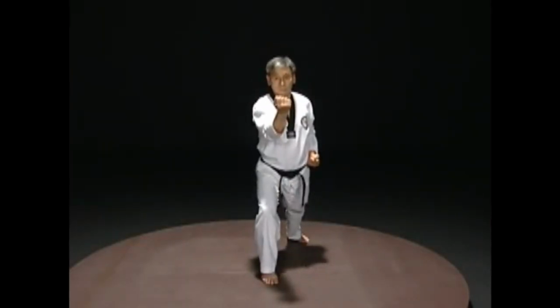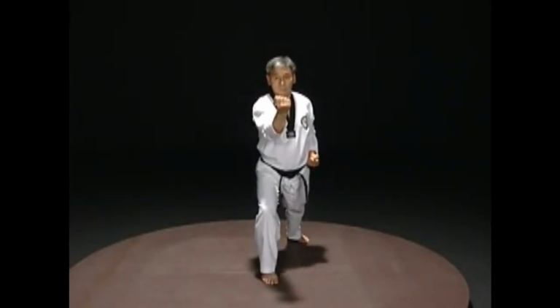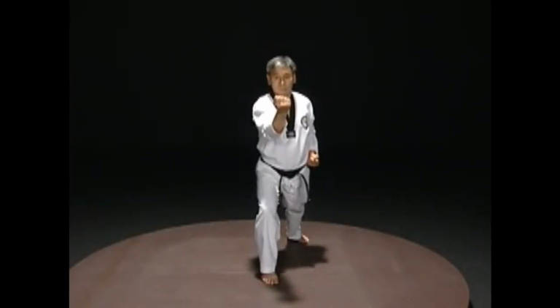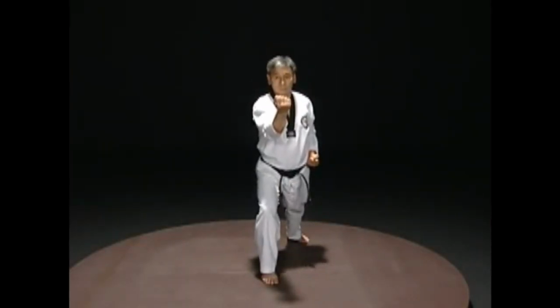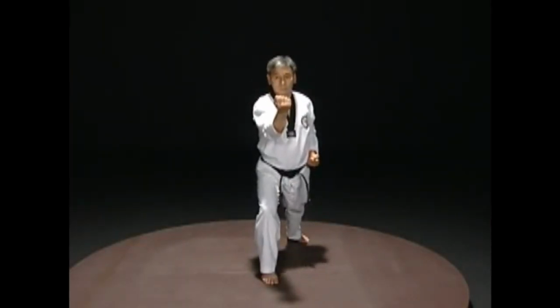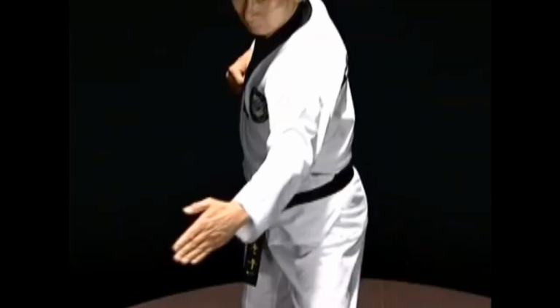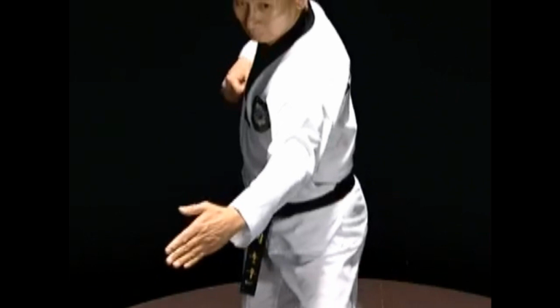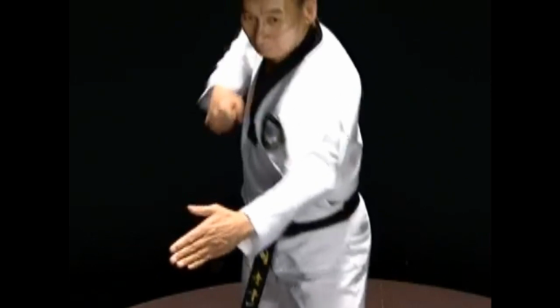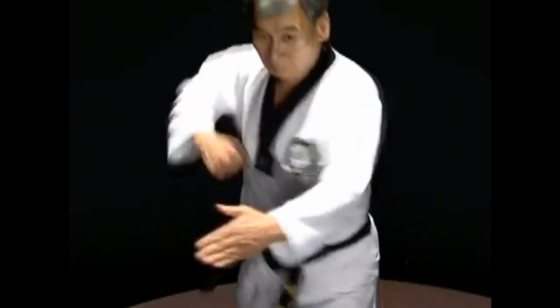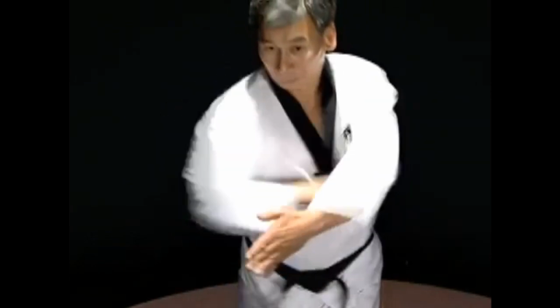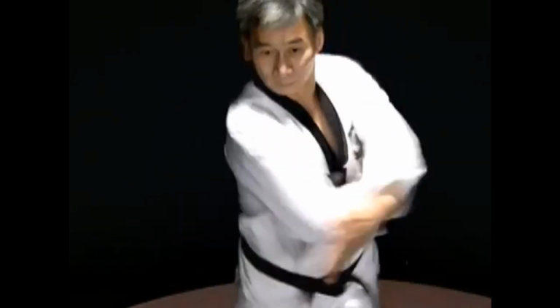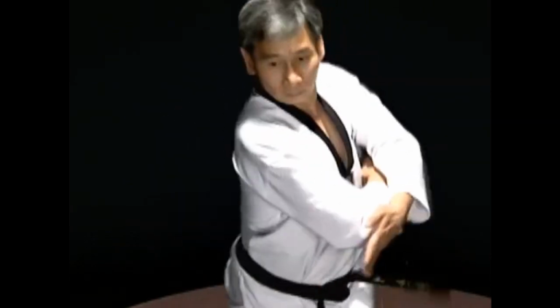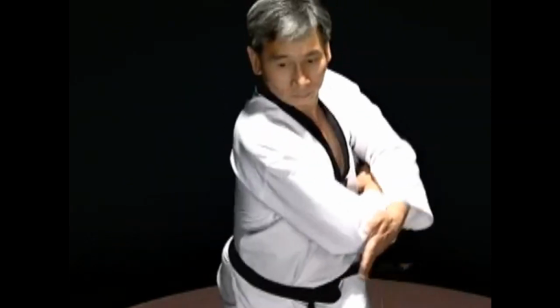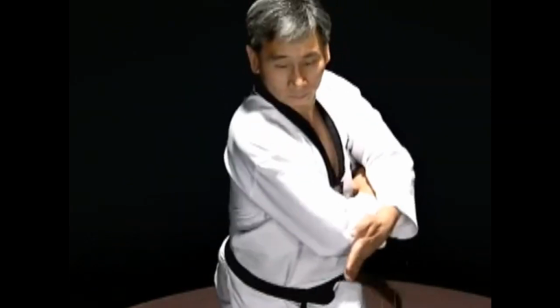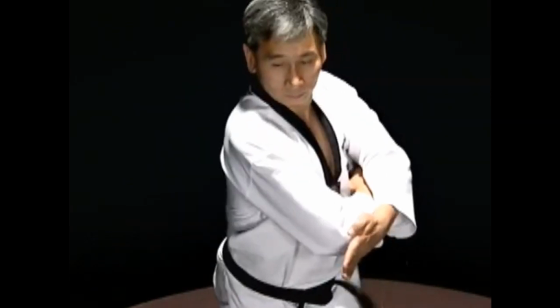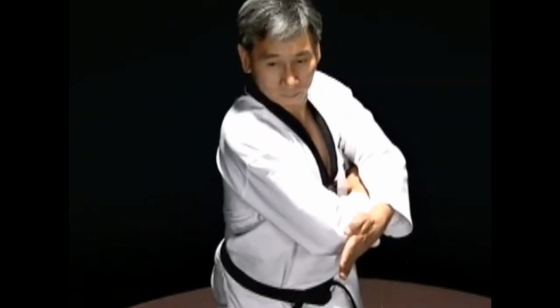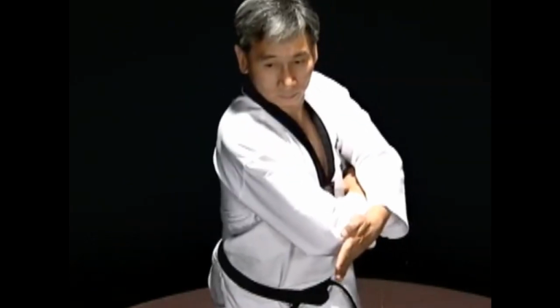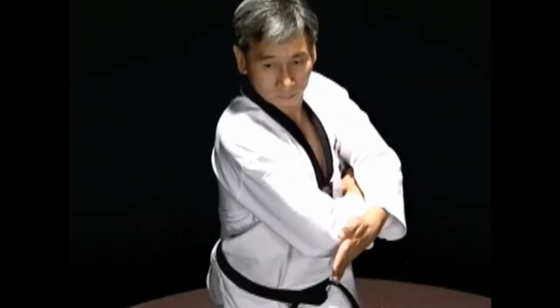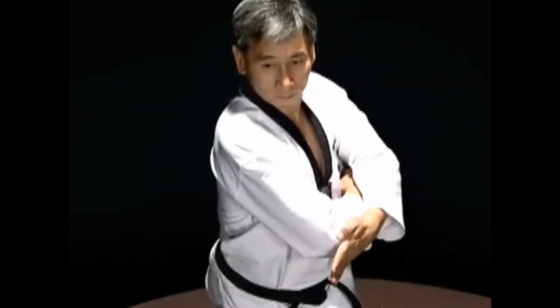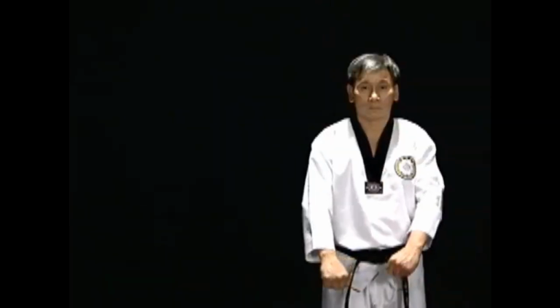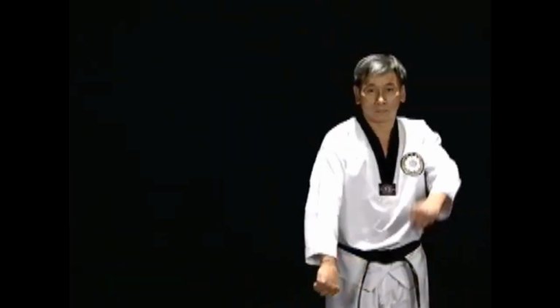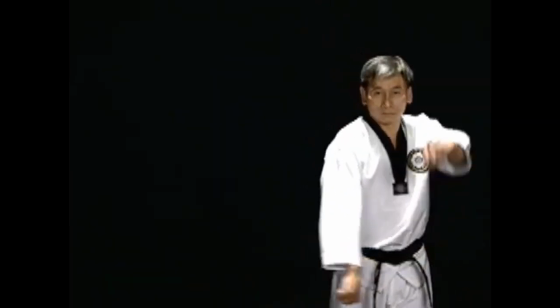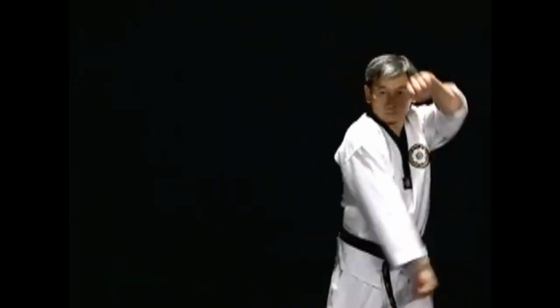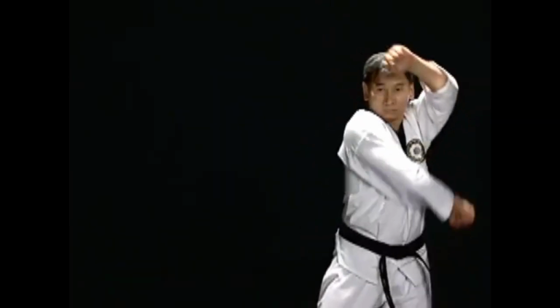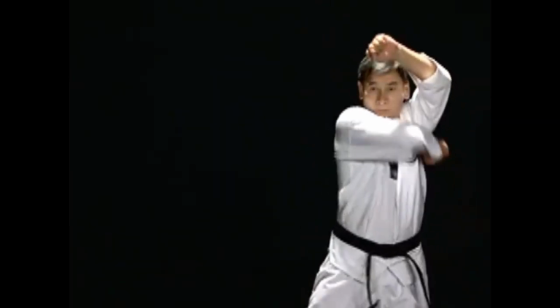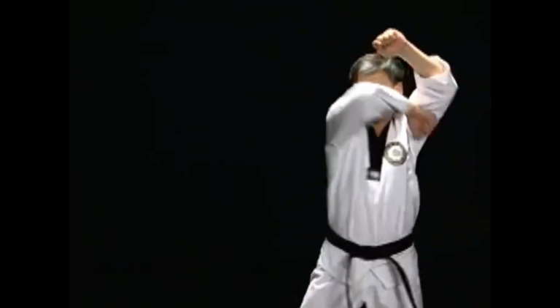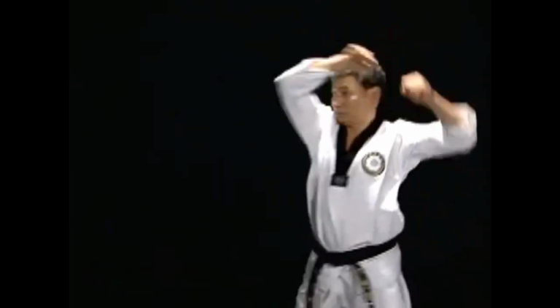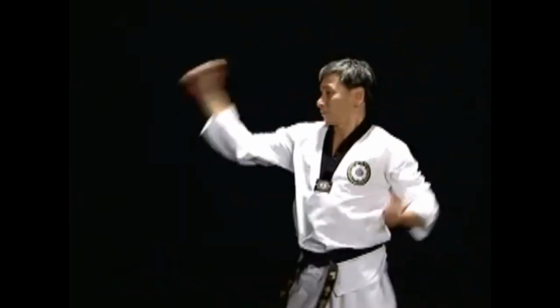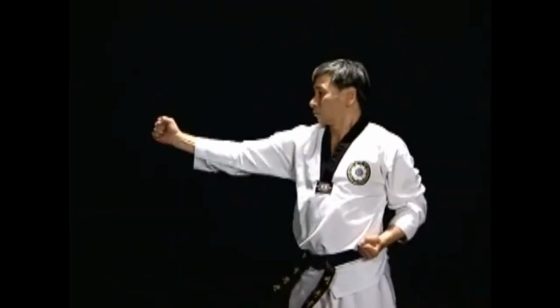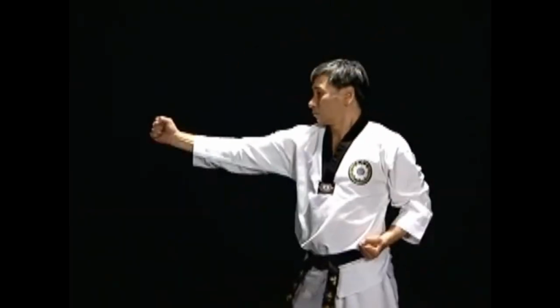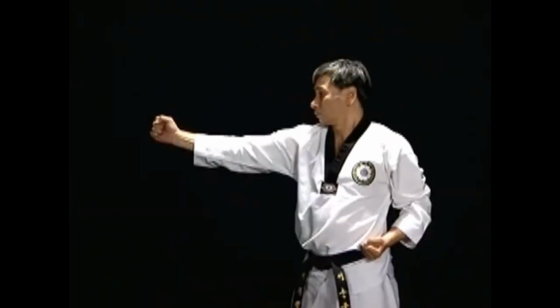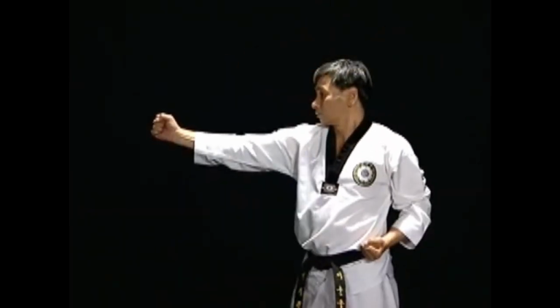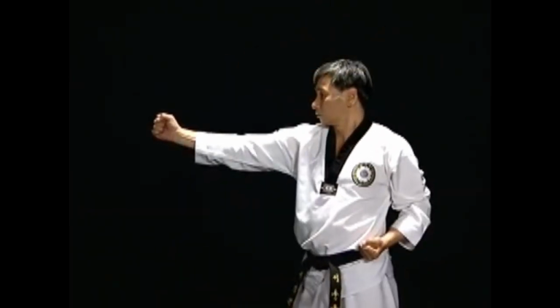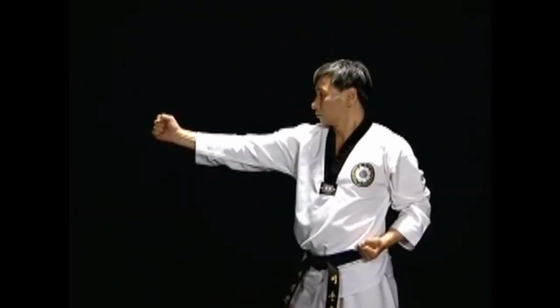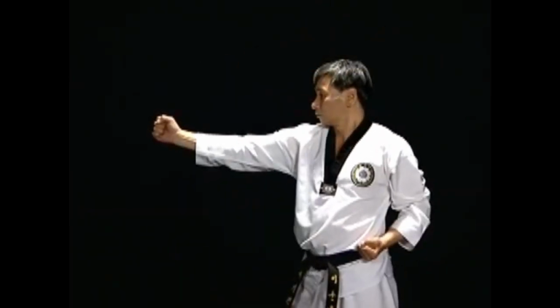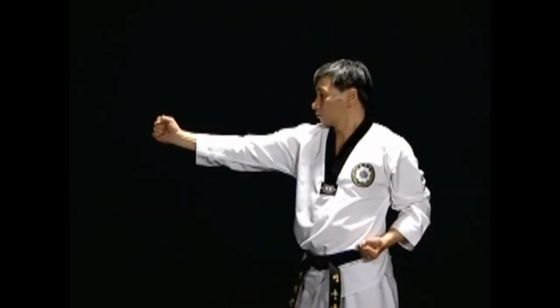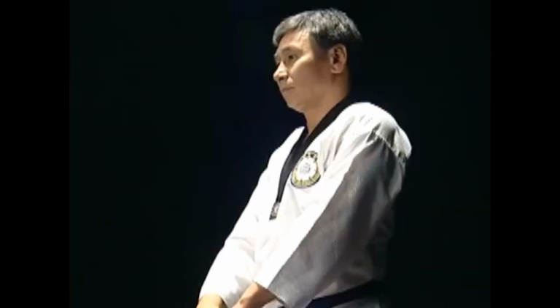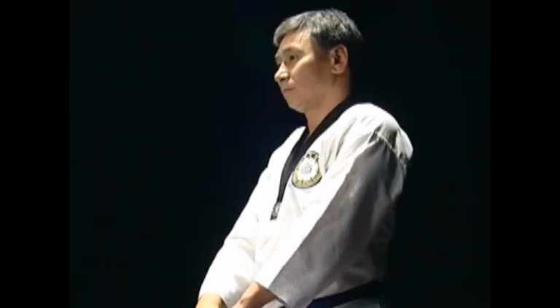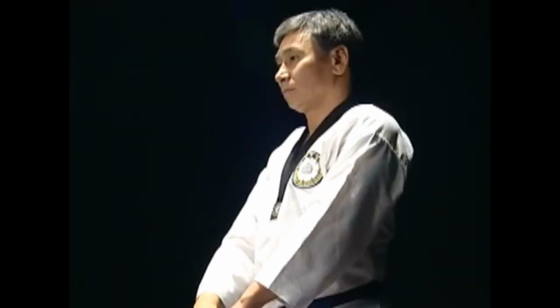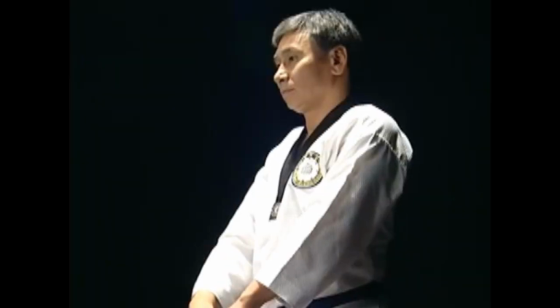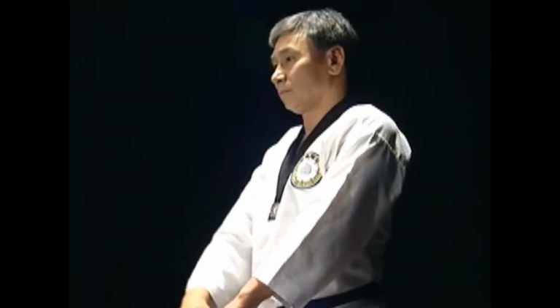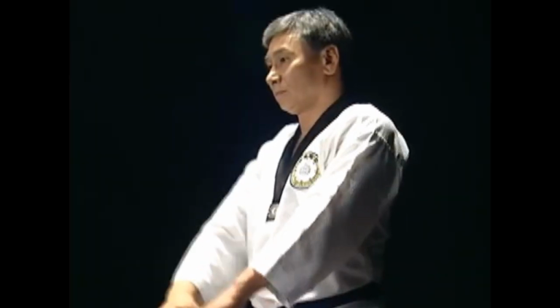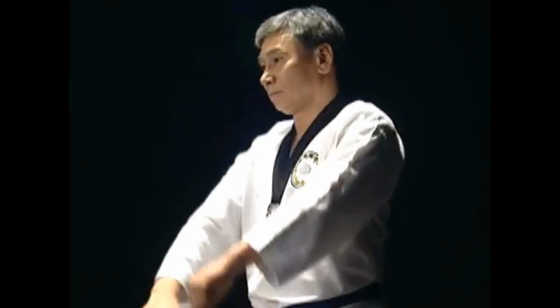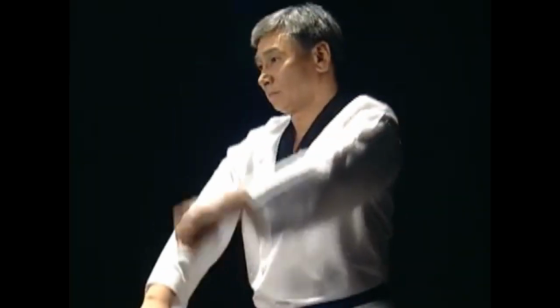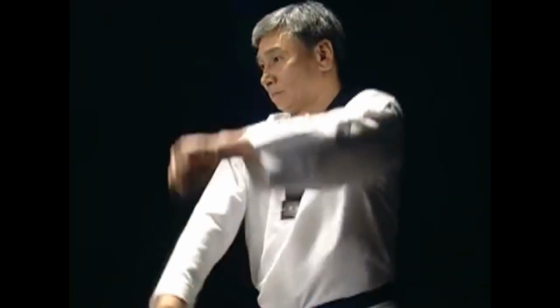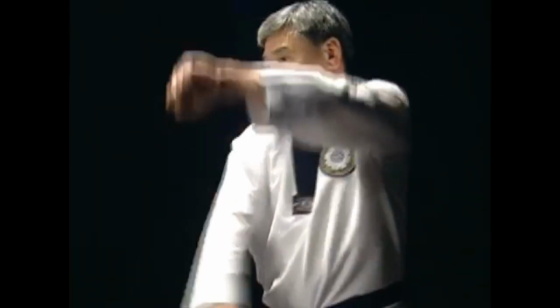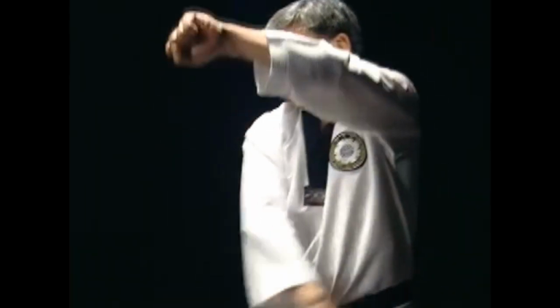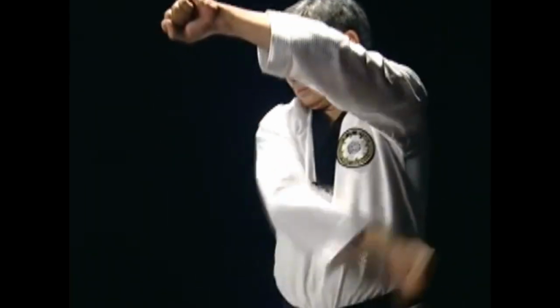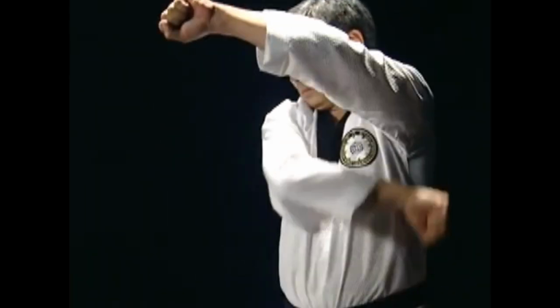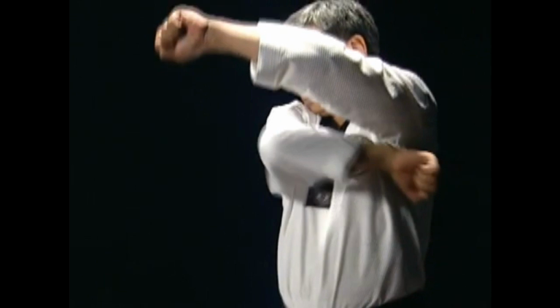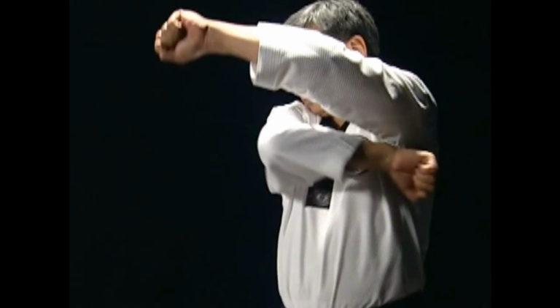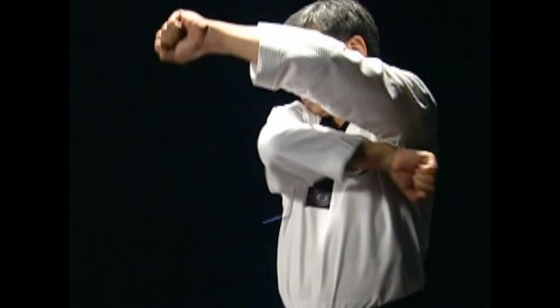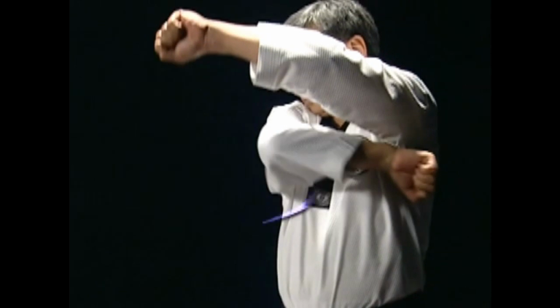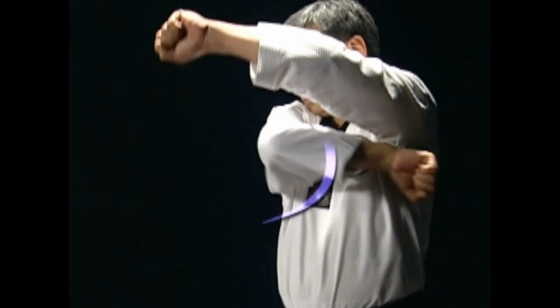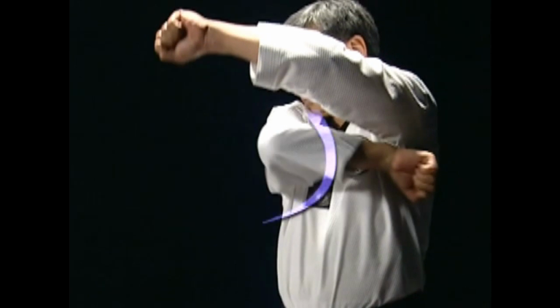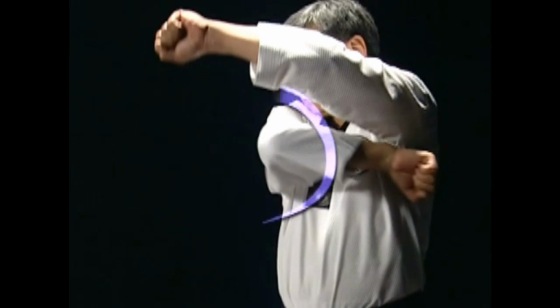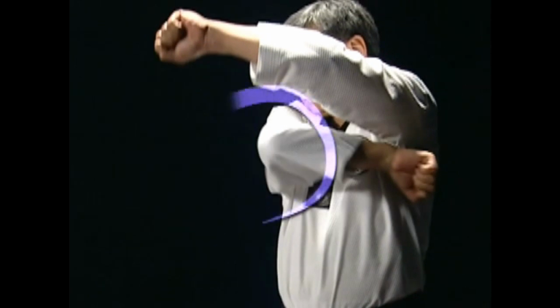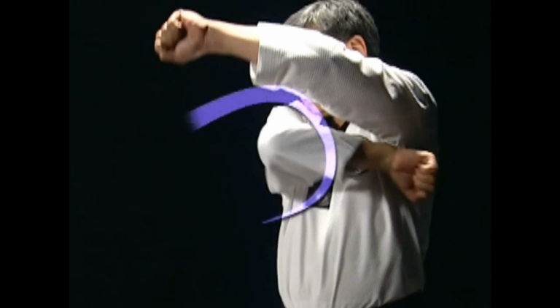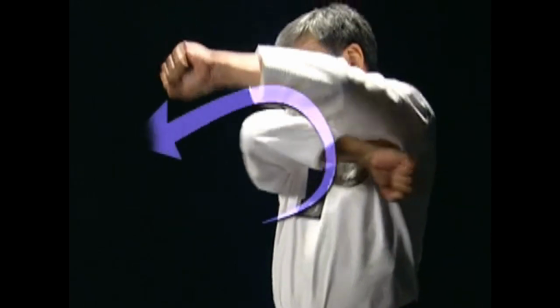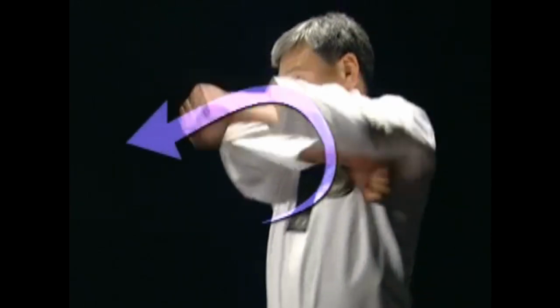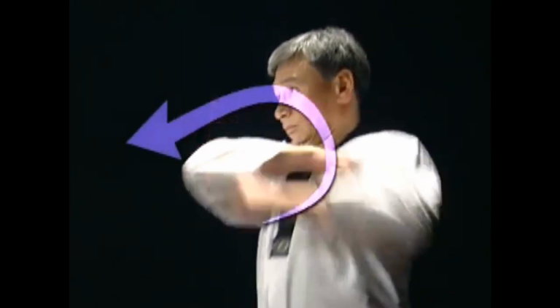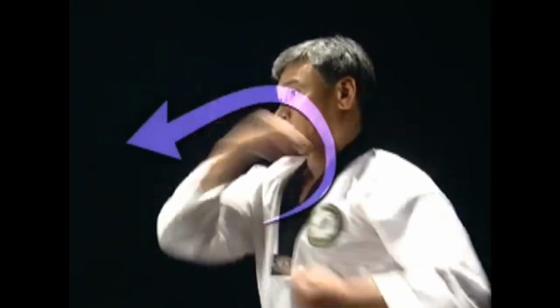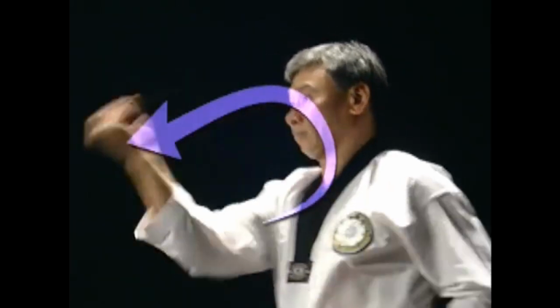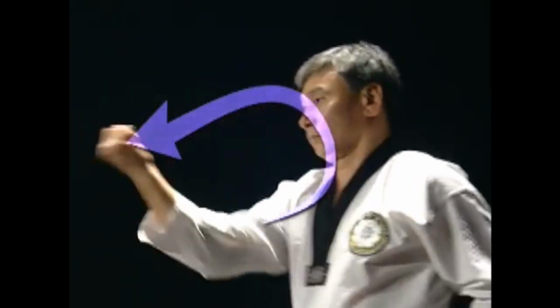When attacking with the arm using the turning force of the body, the hand or fist moves in a circle and hits the target. This is called chigi.